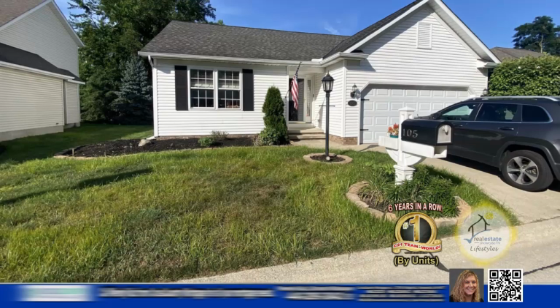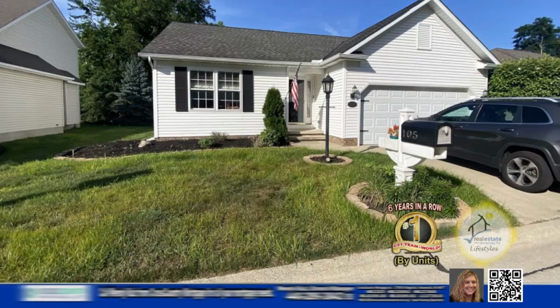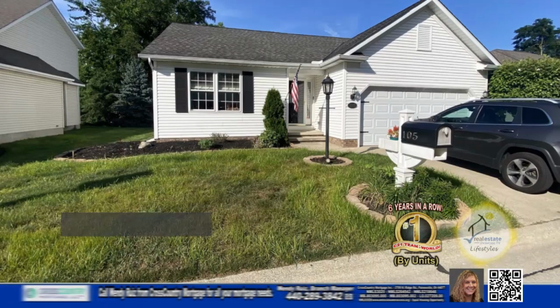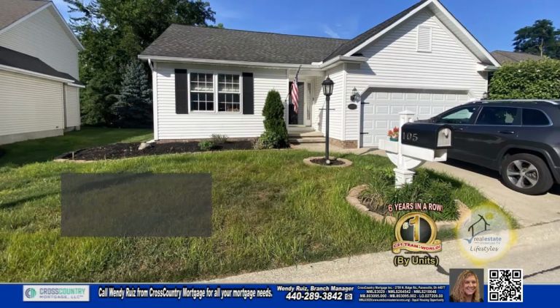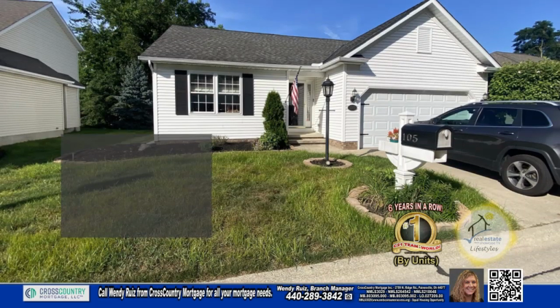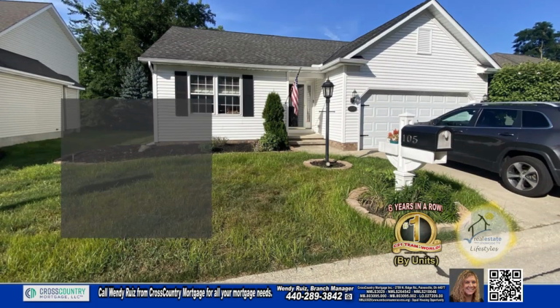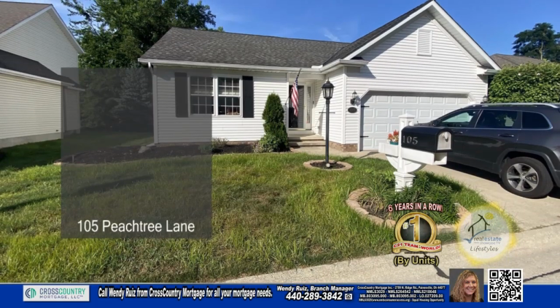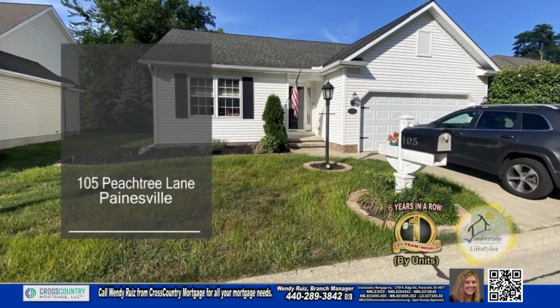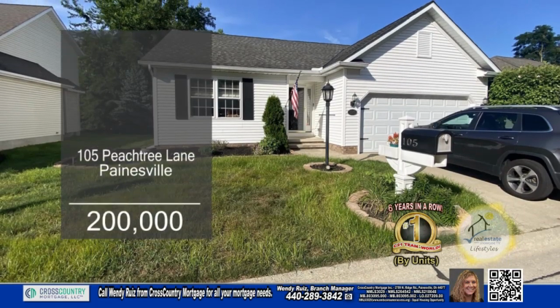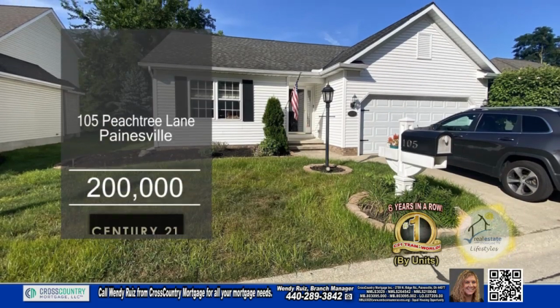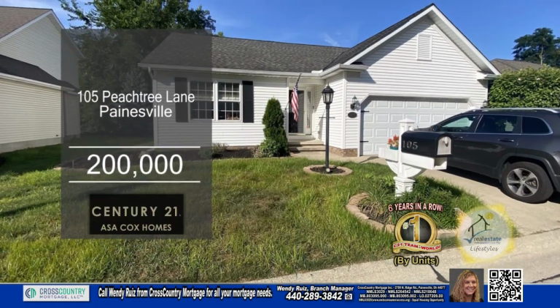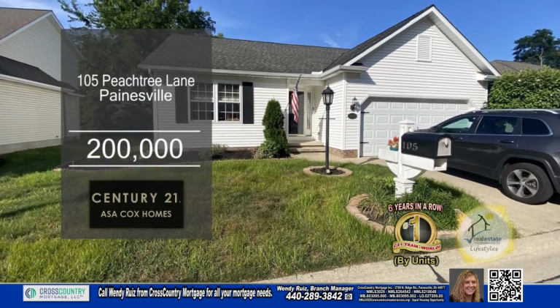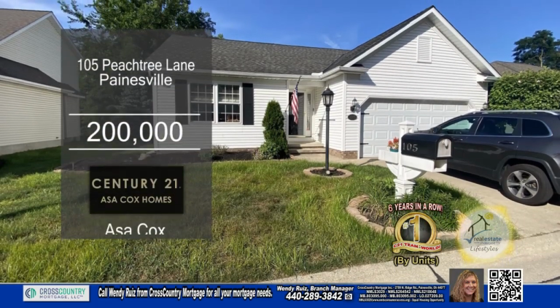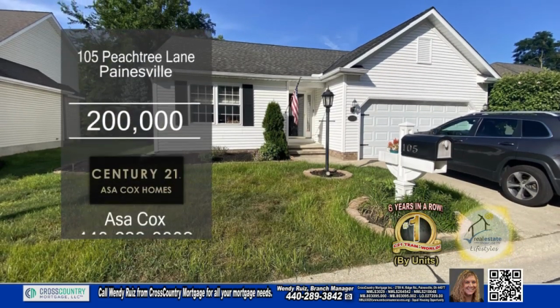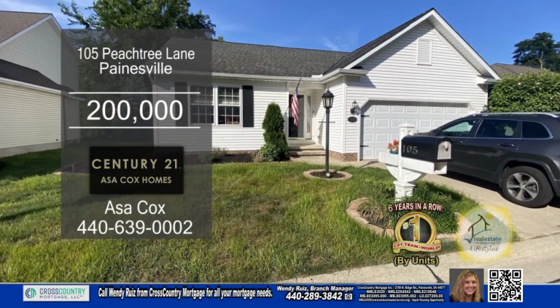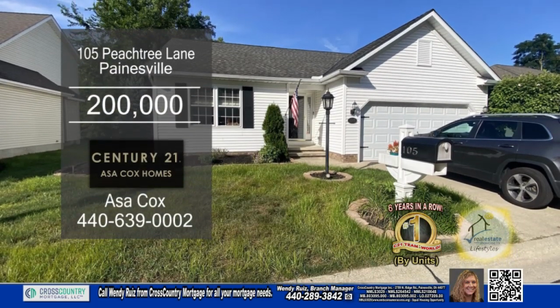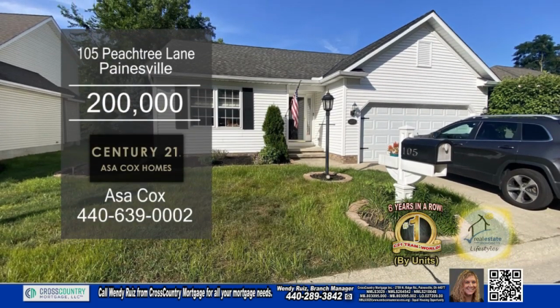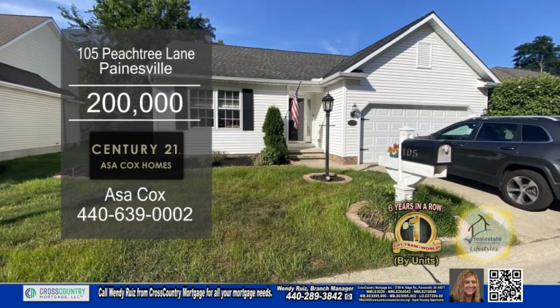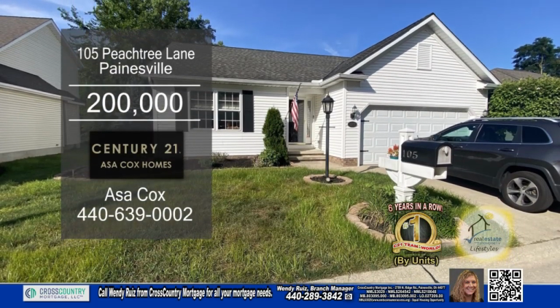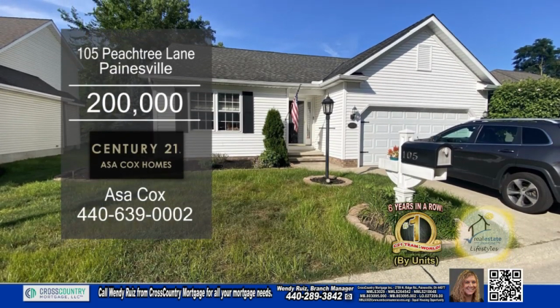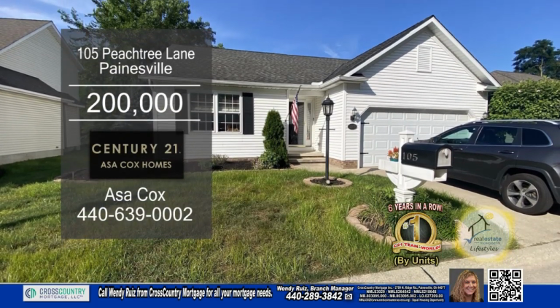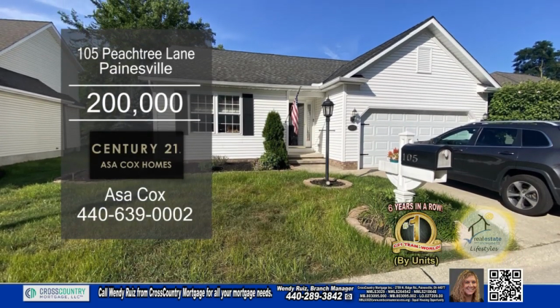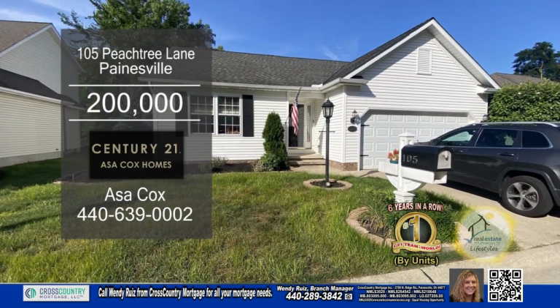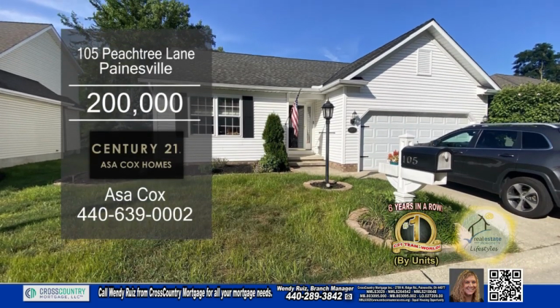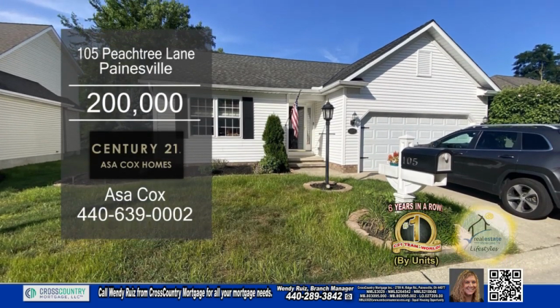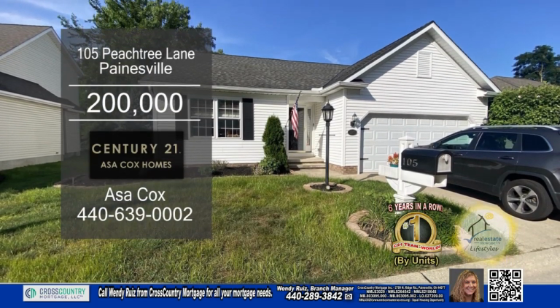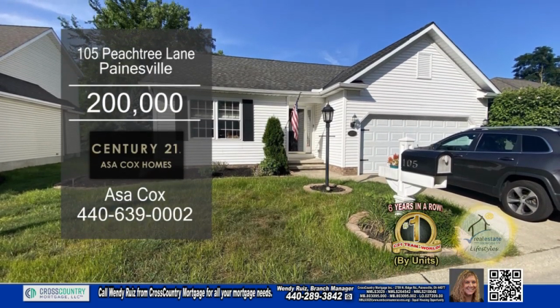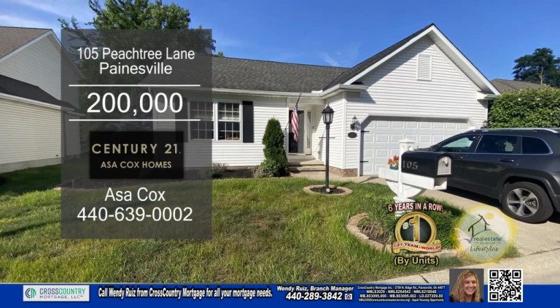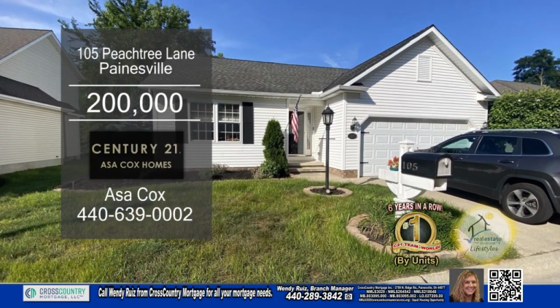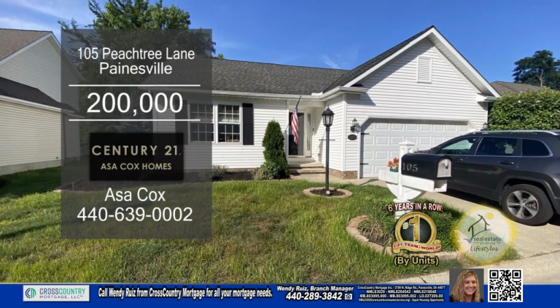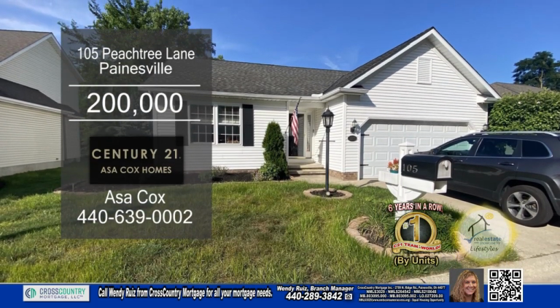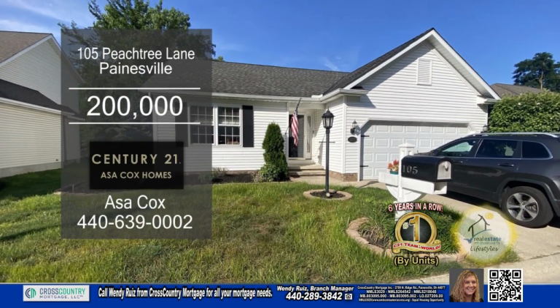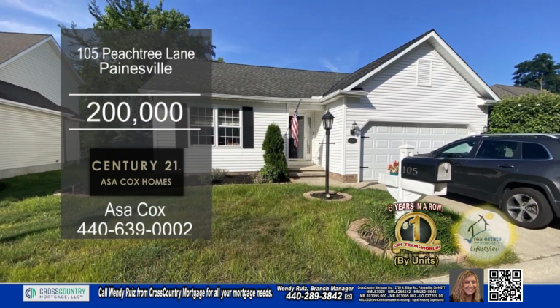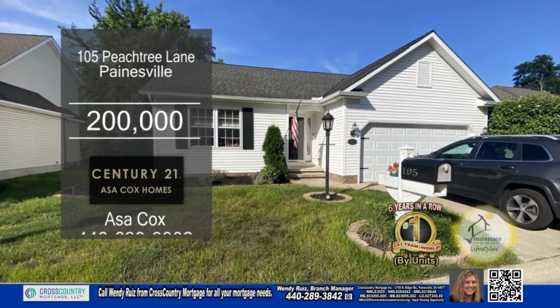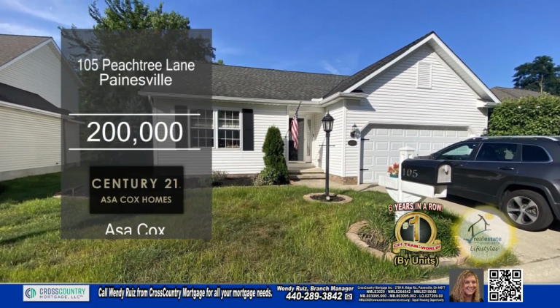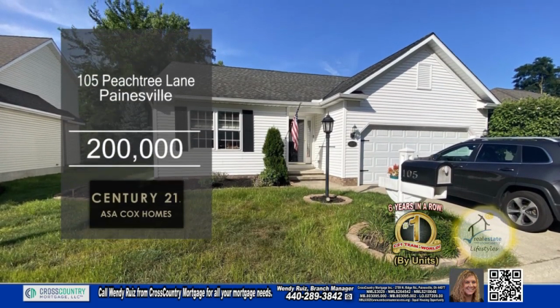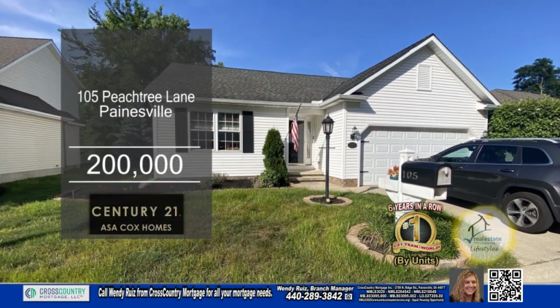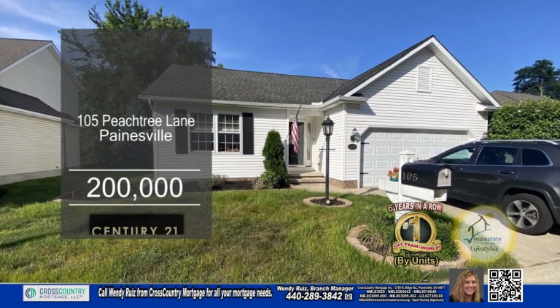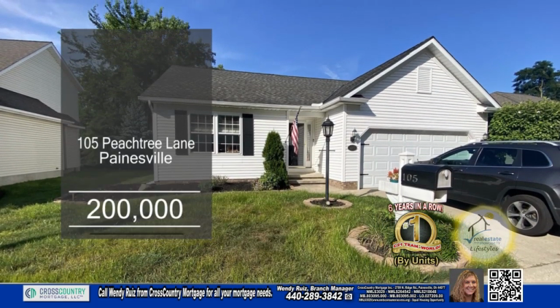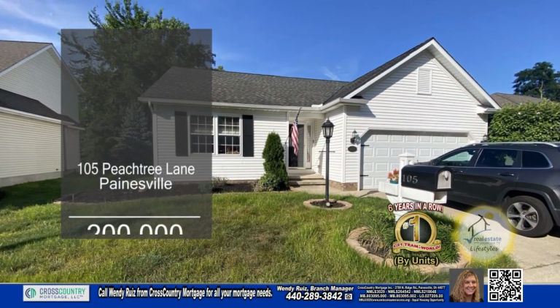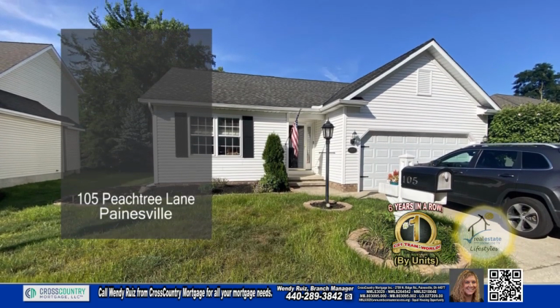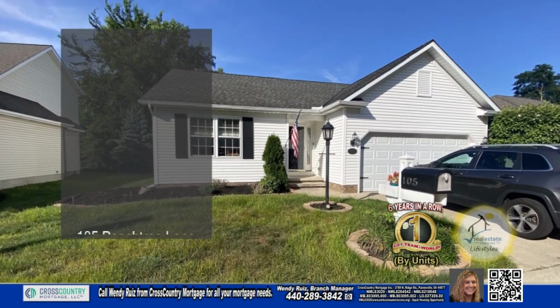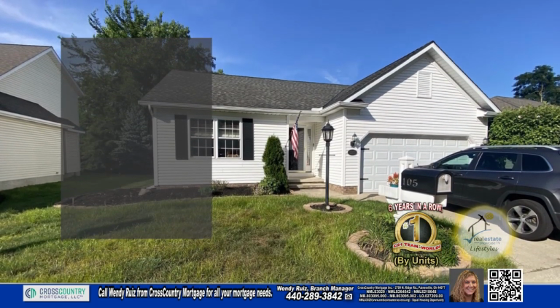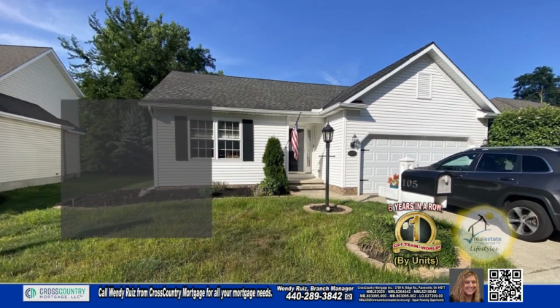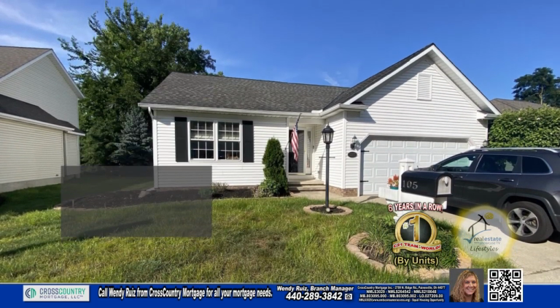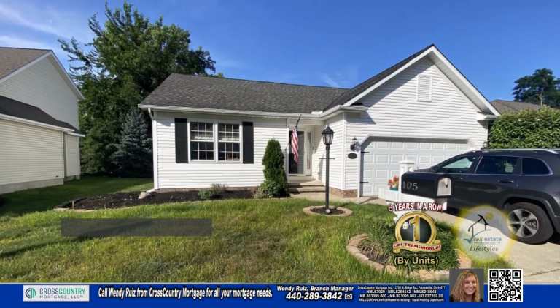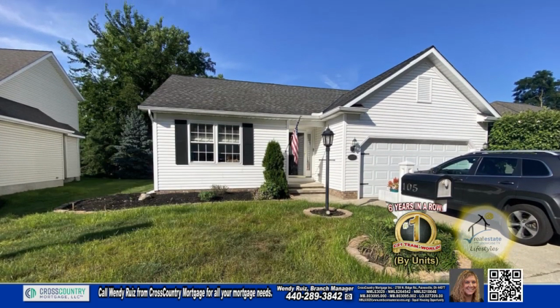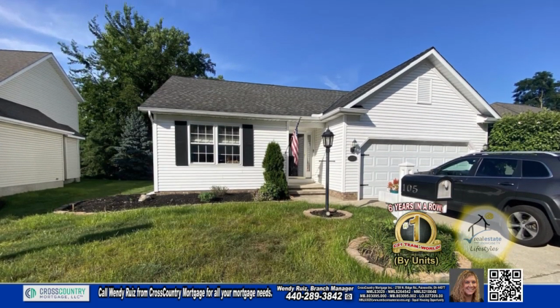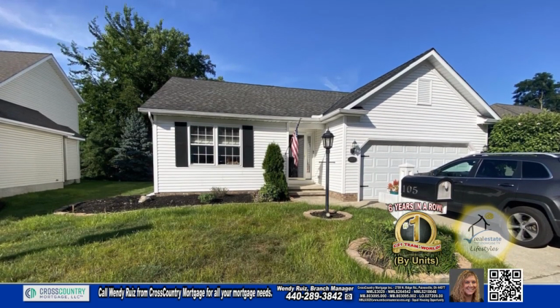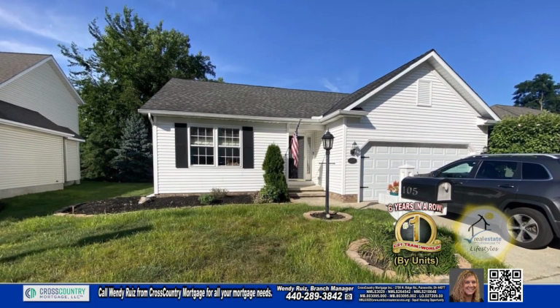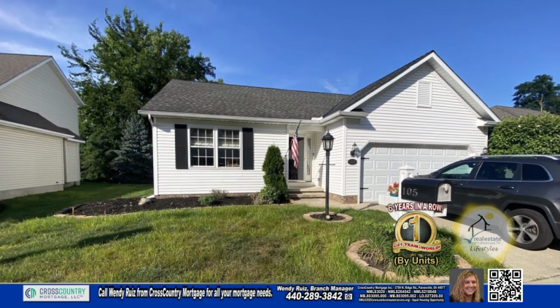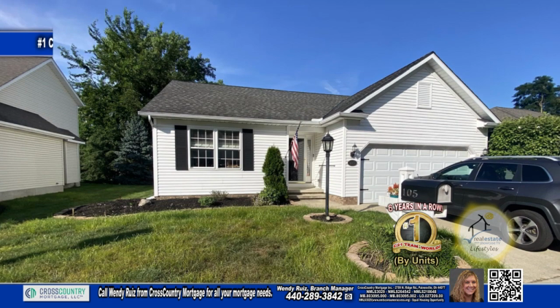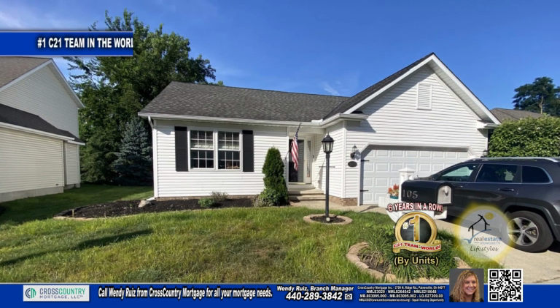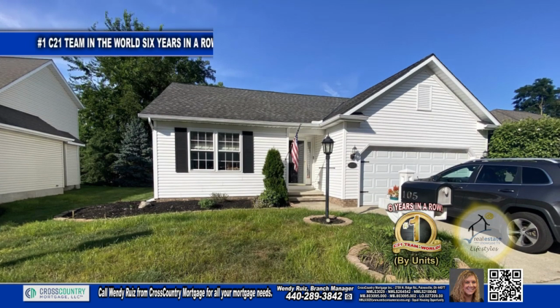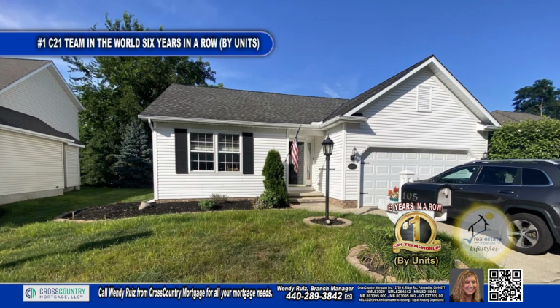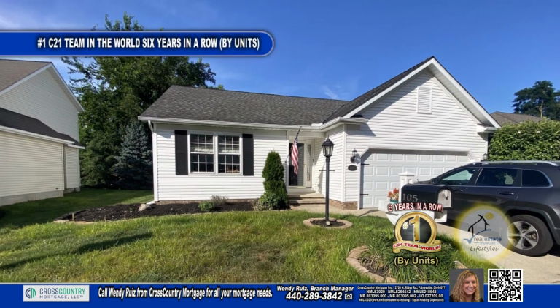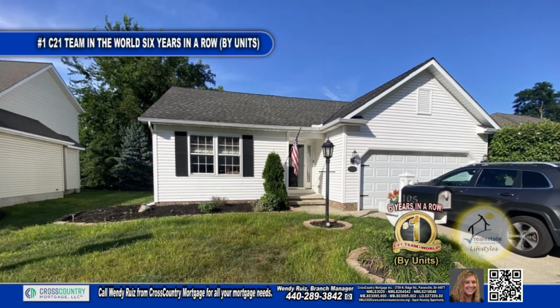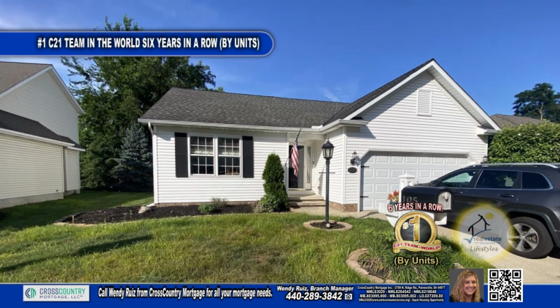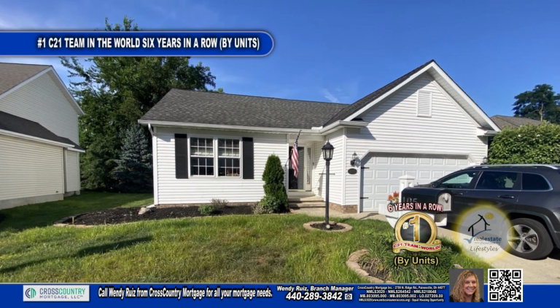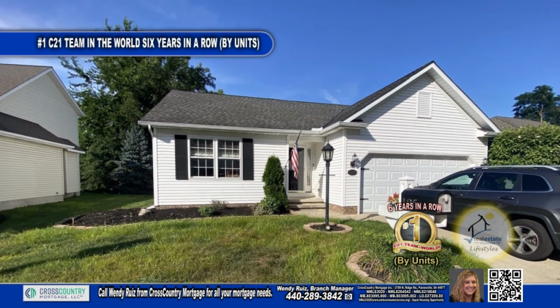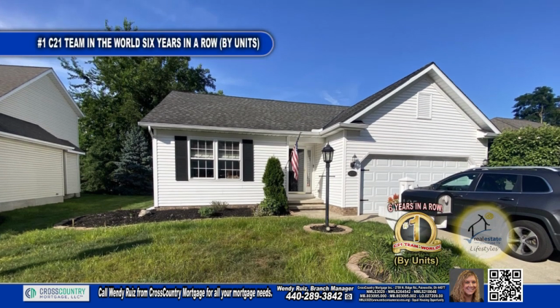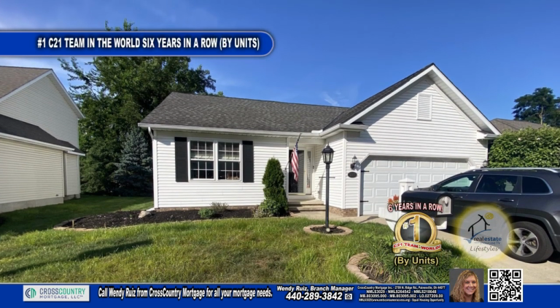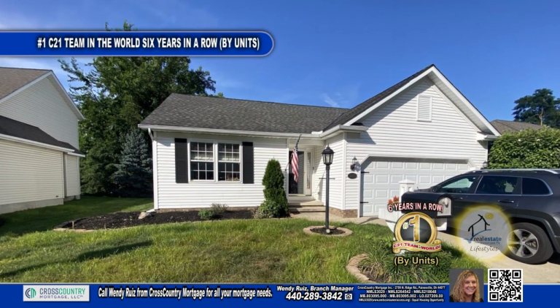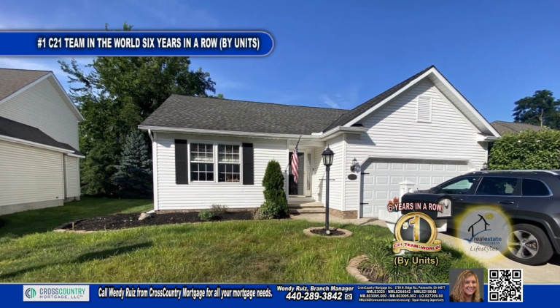This detached ranch condominium is located in Painesville. Inside you'll find two bedrooms and two baths.